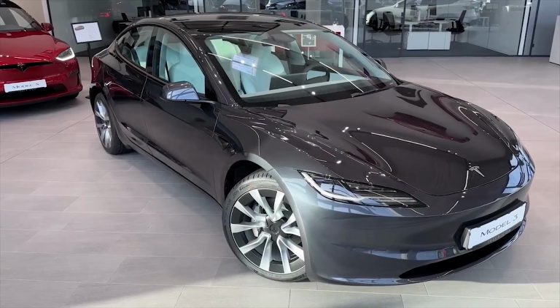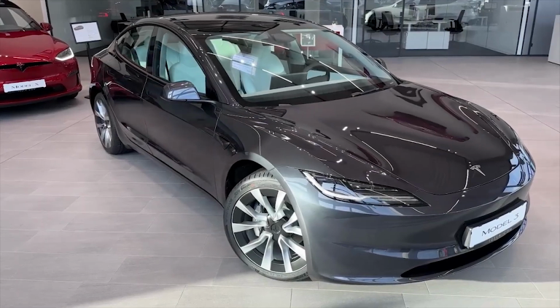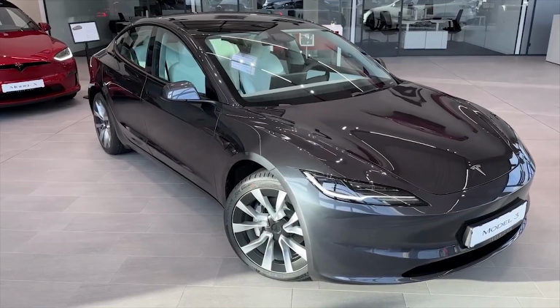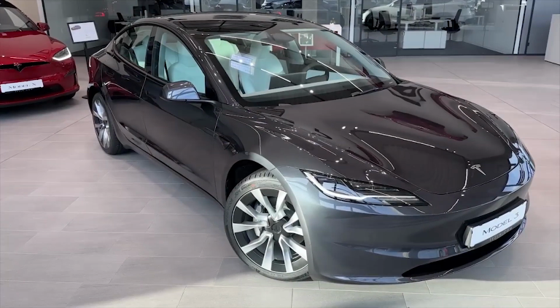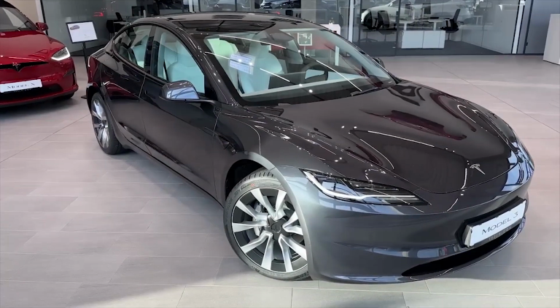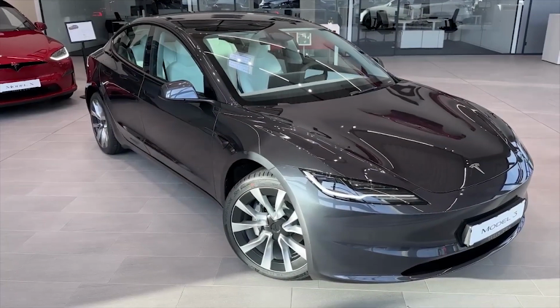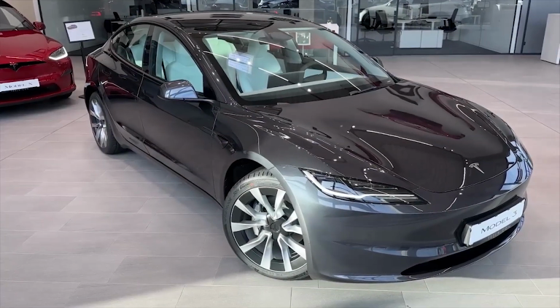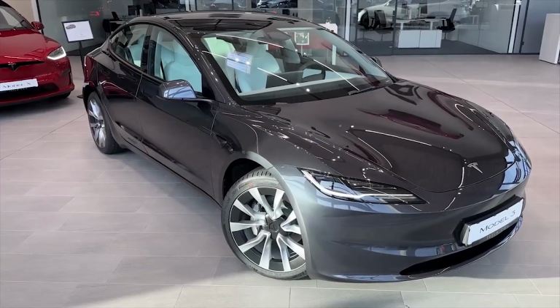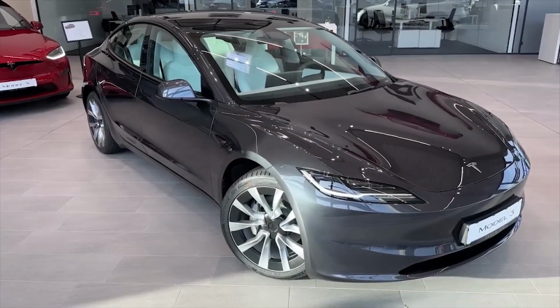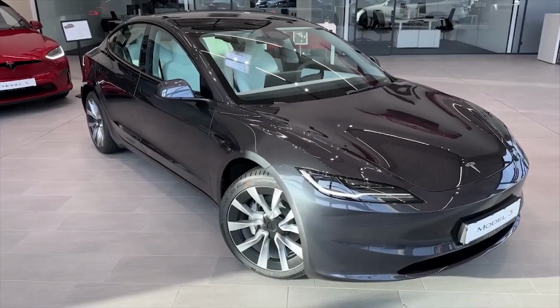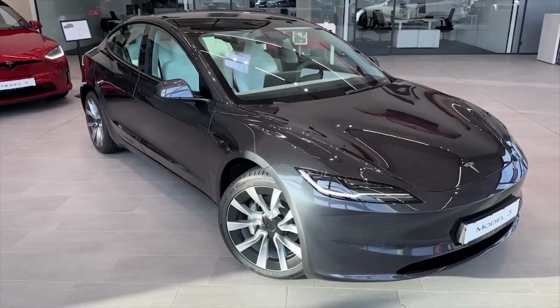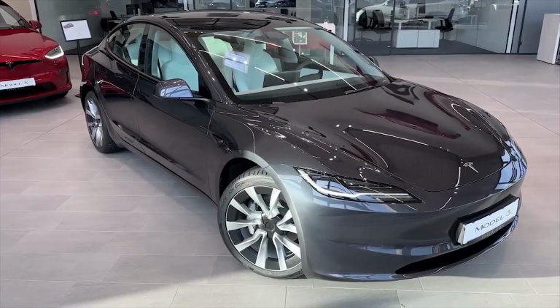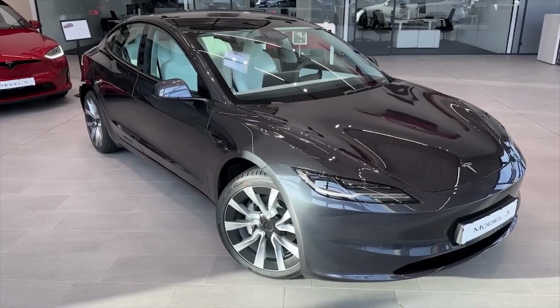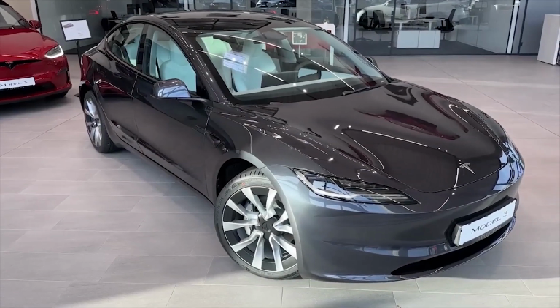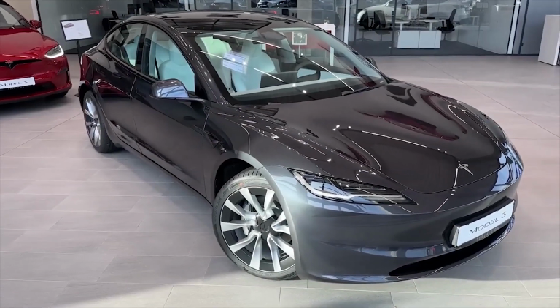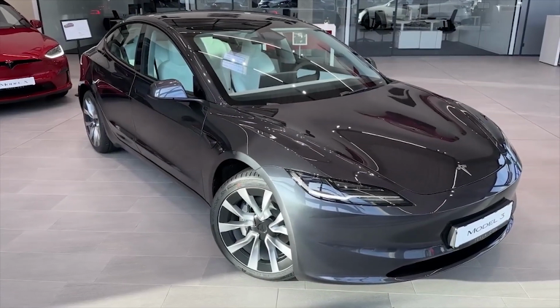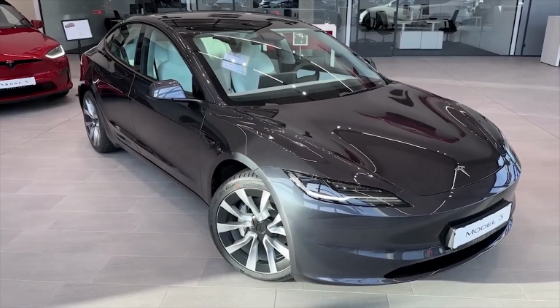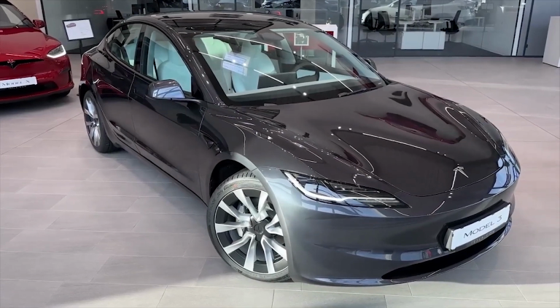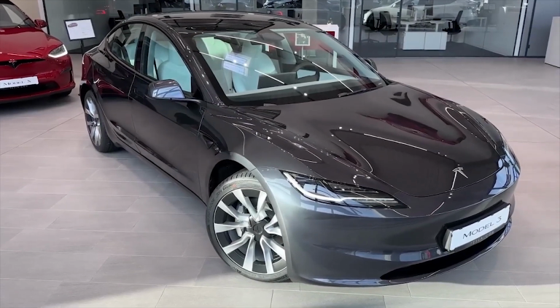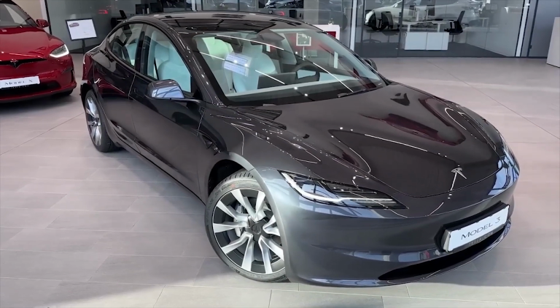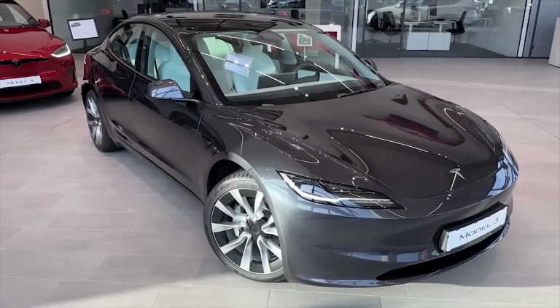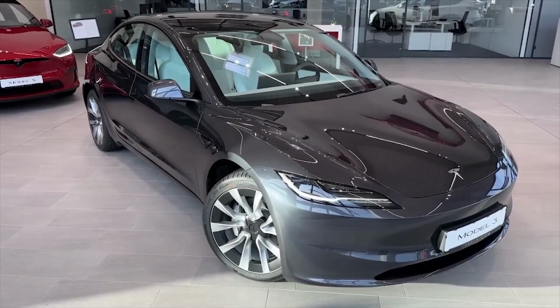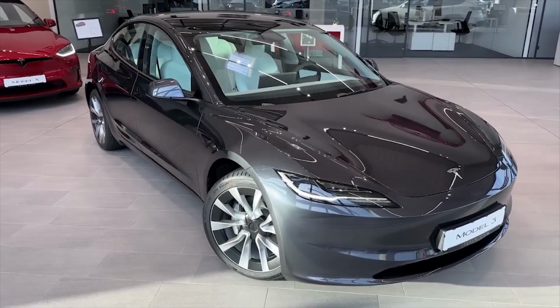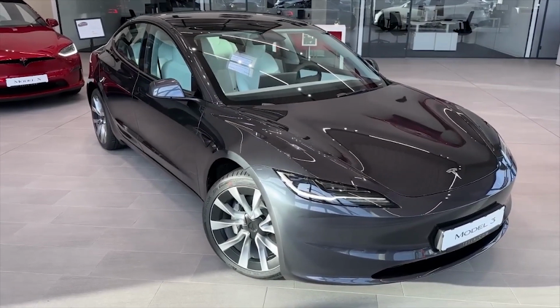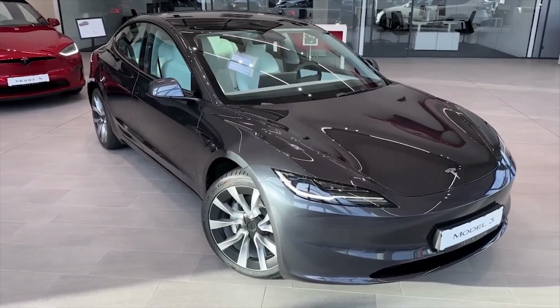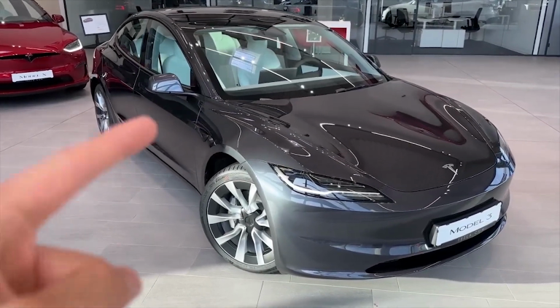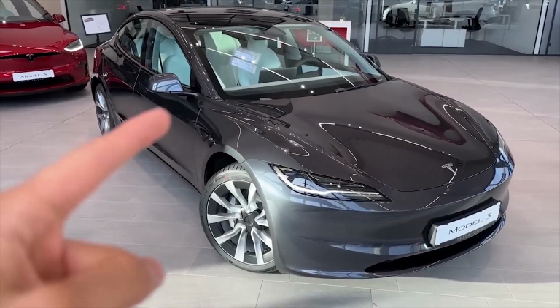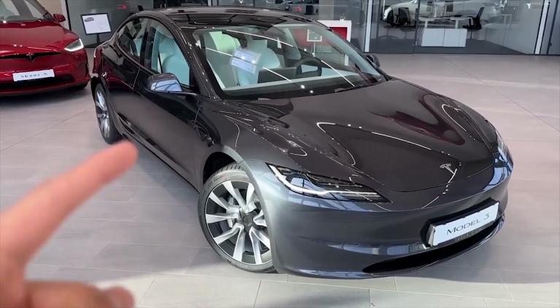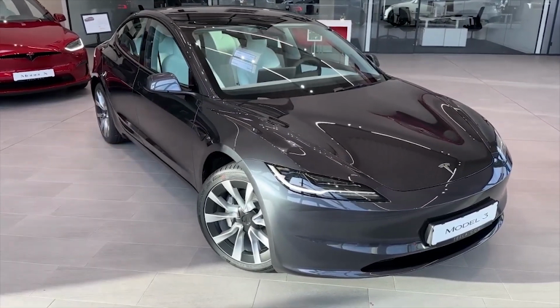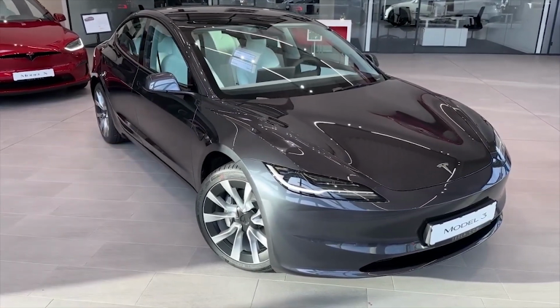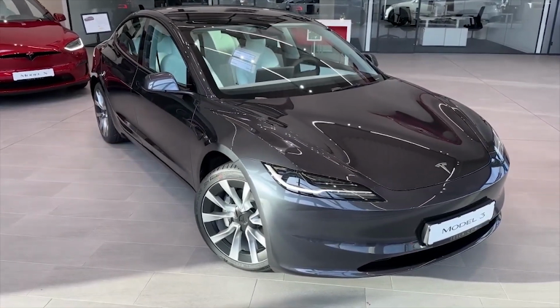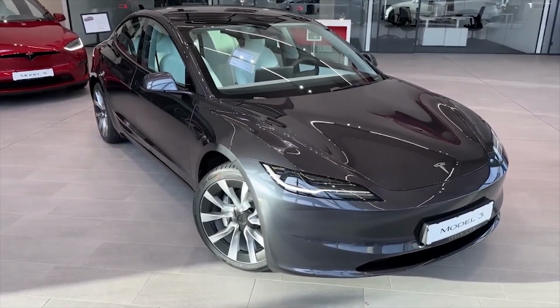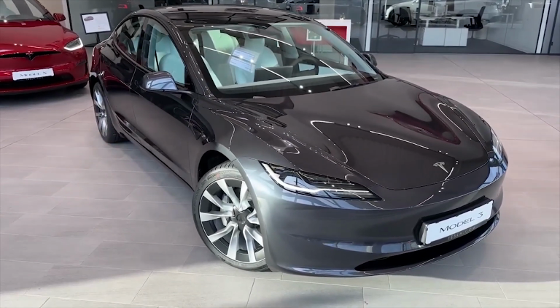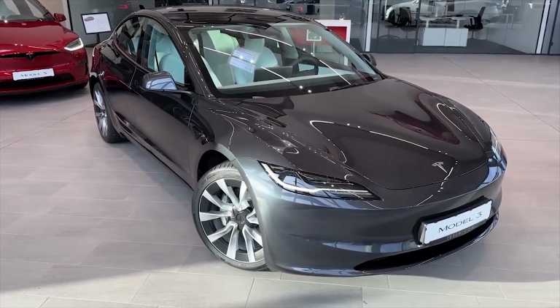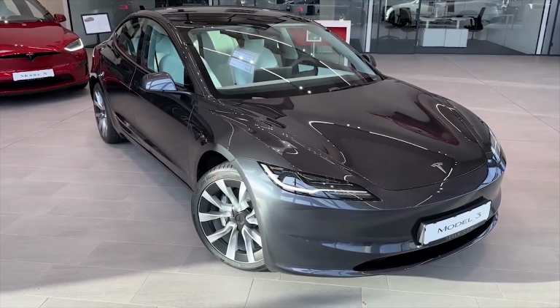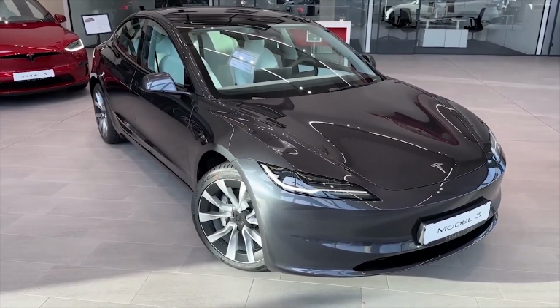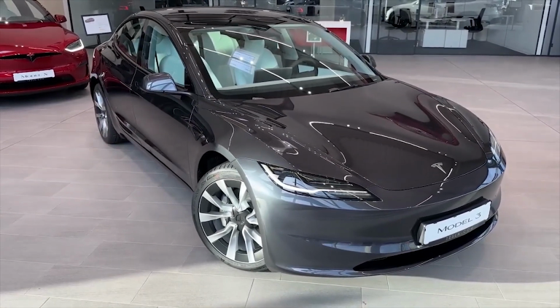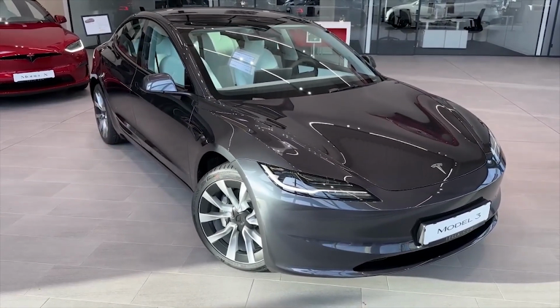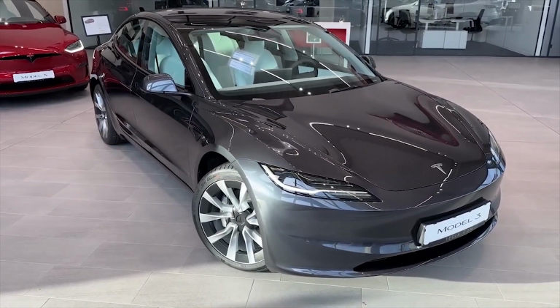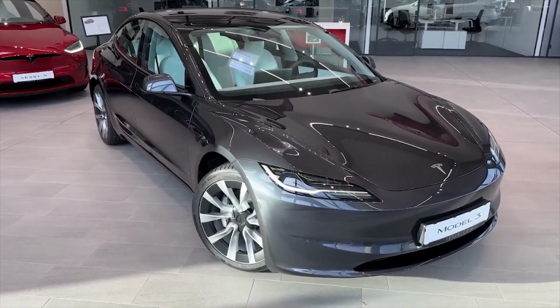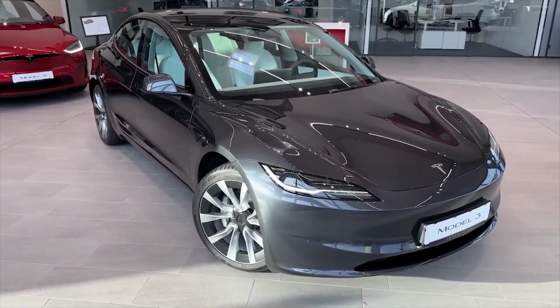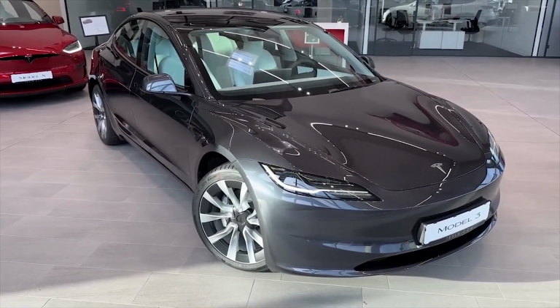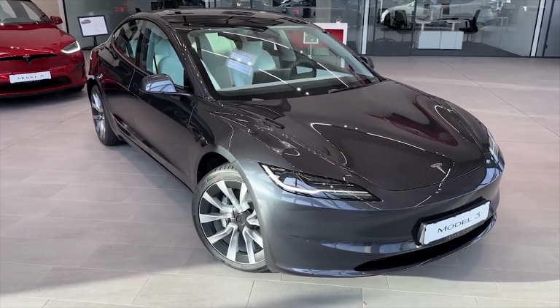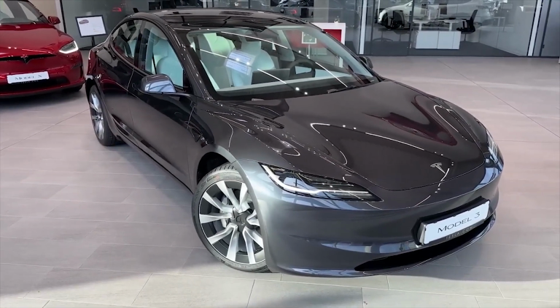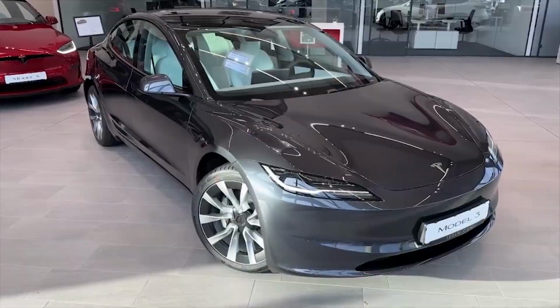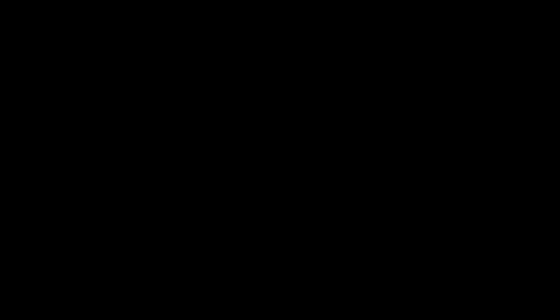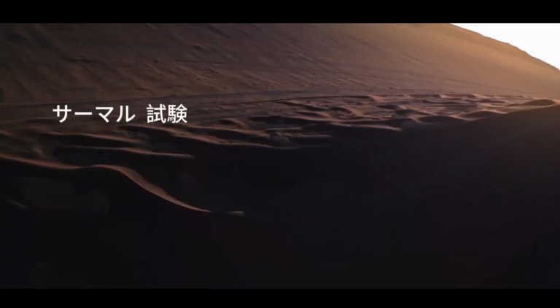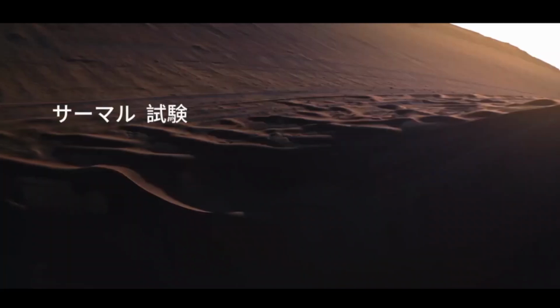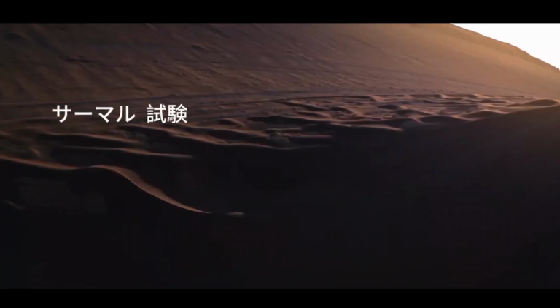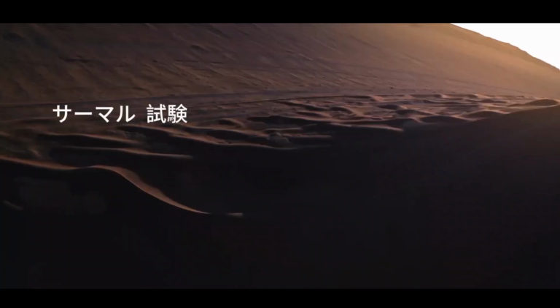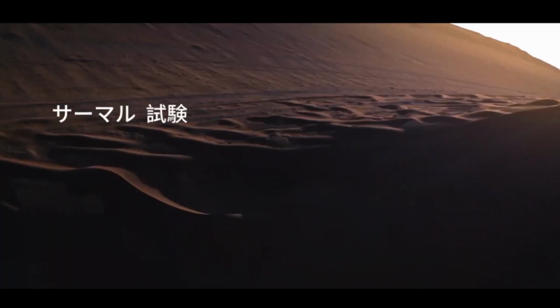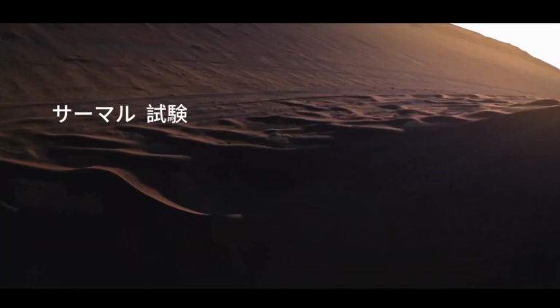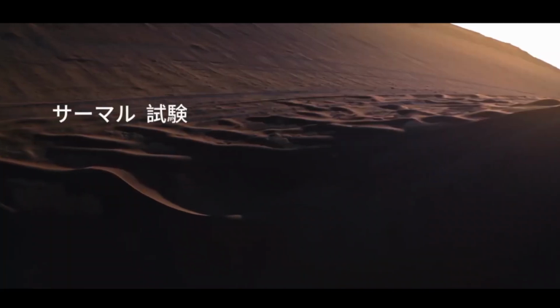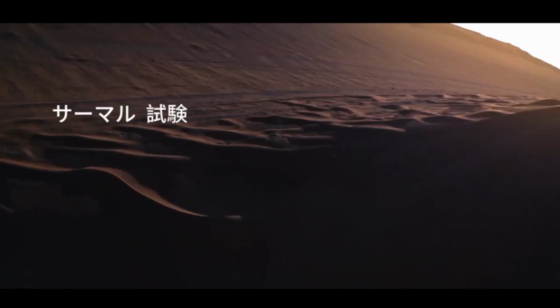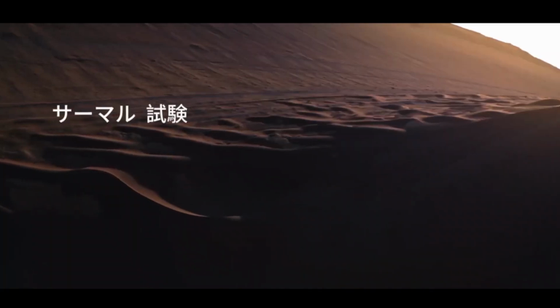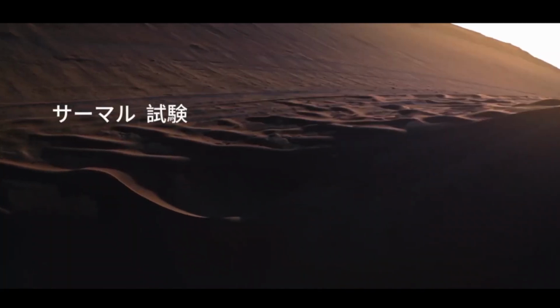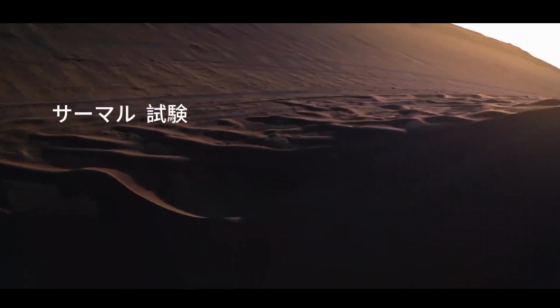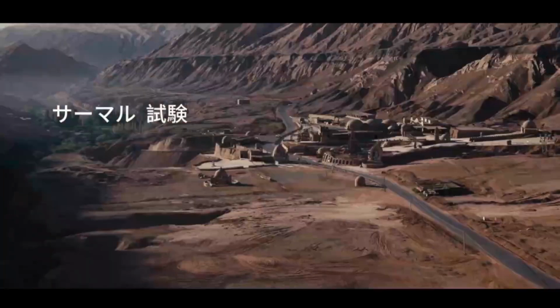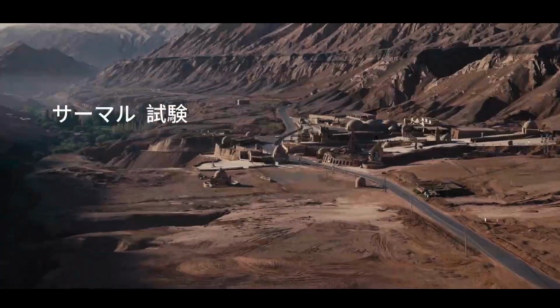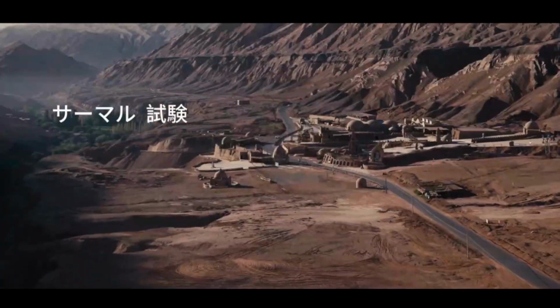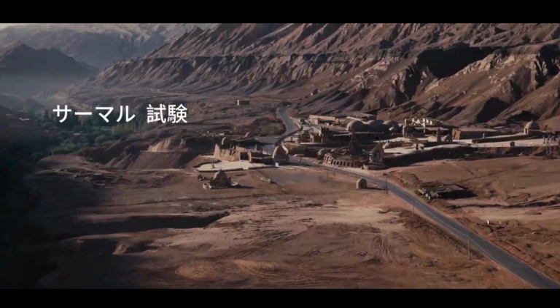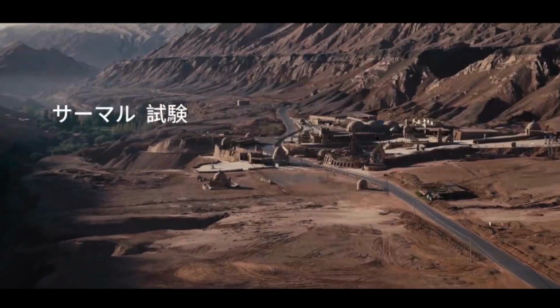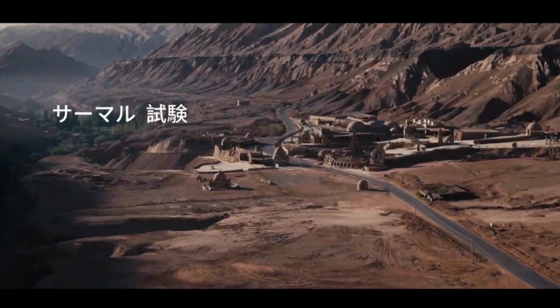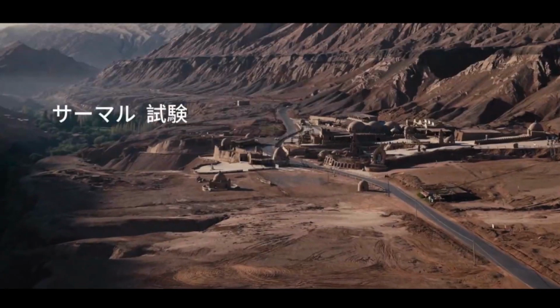Tesla Model 3 seen doing testing in harsh environmental conditions — extreme desert heat, sand, and rock.